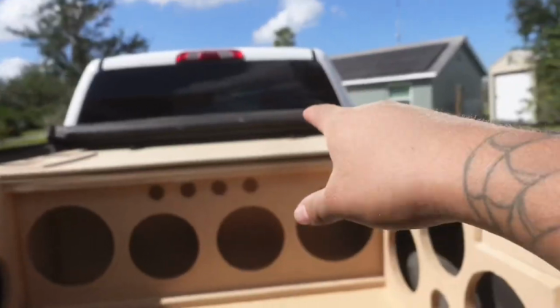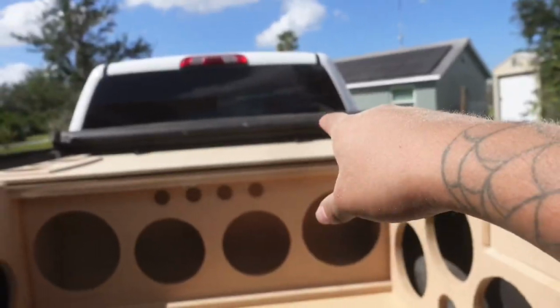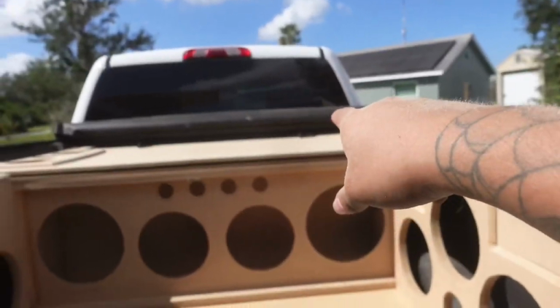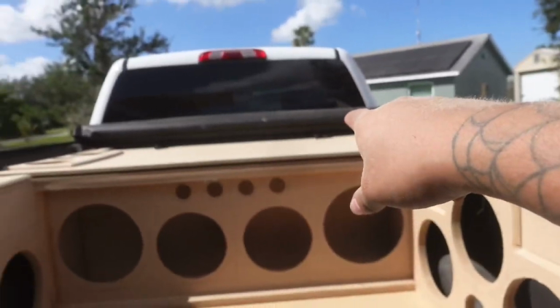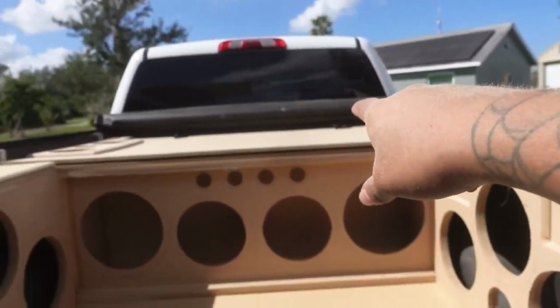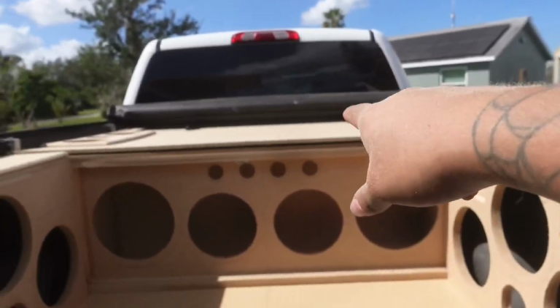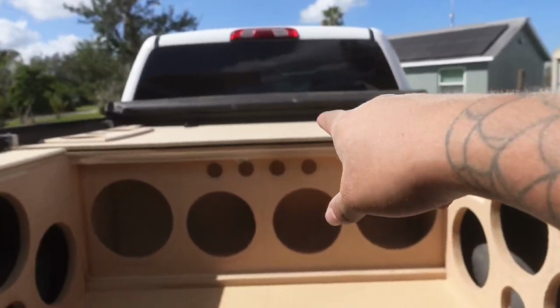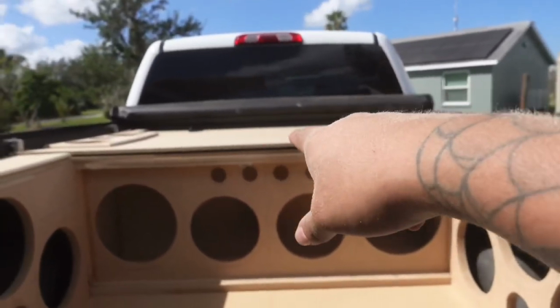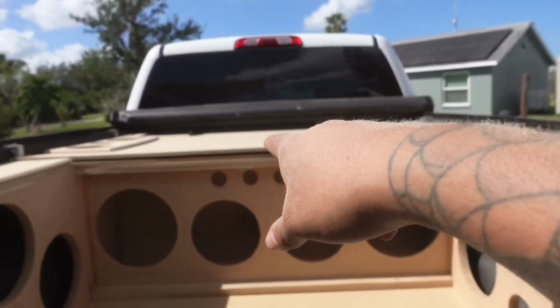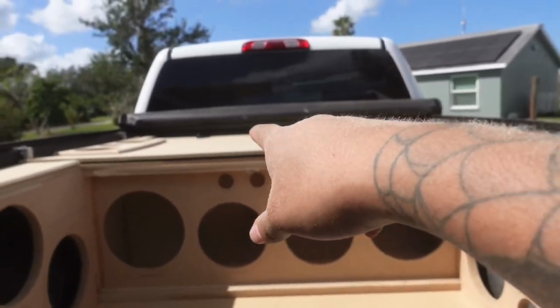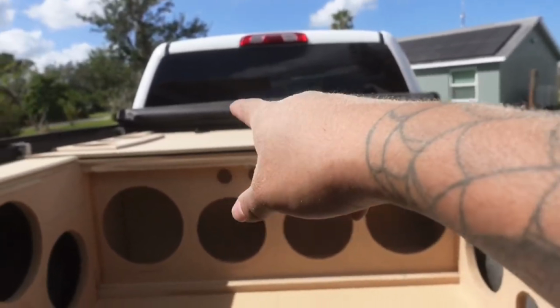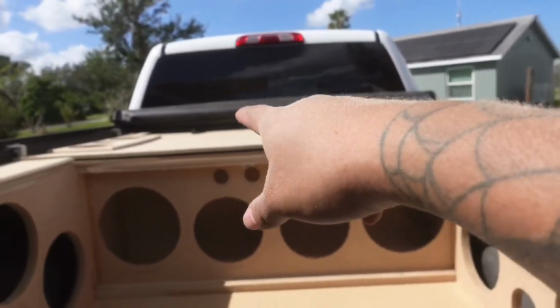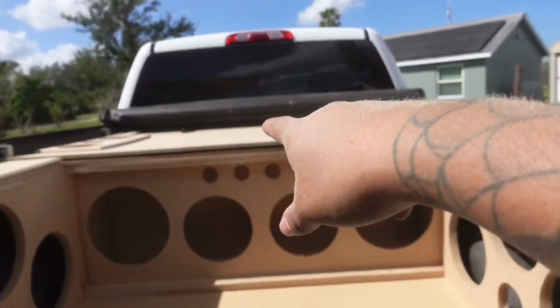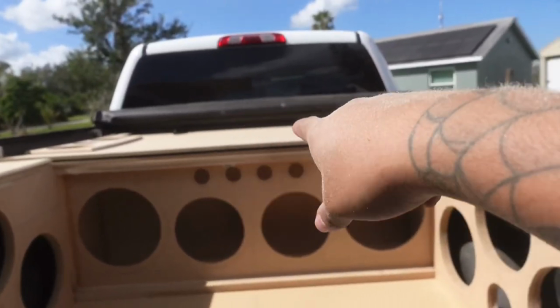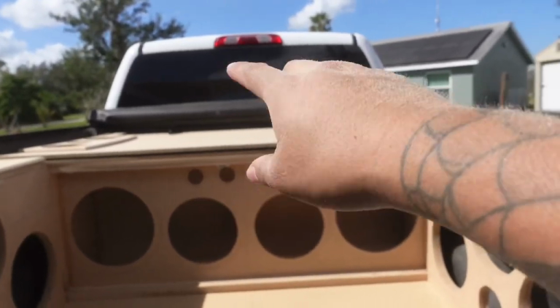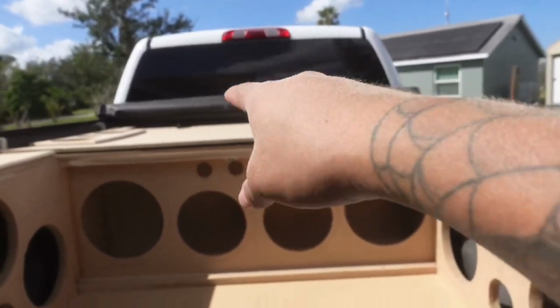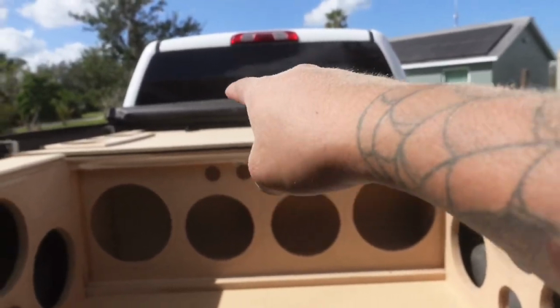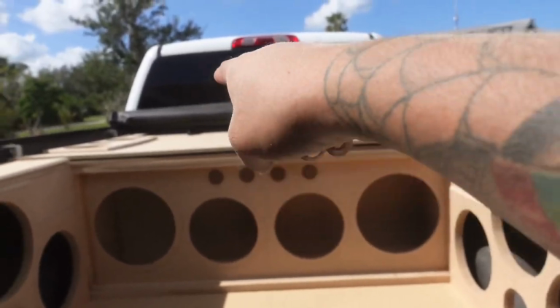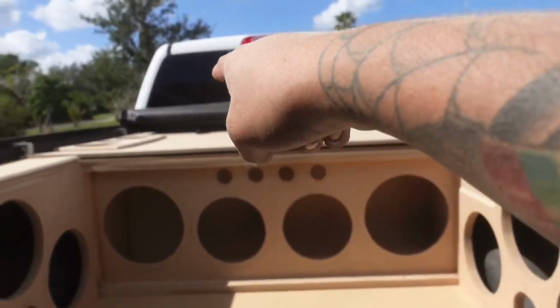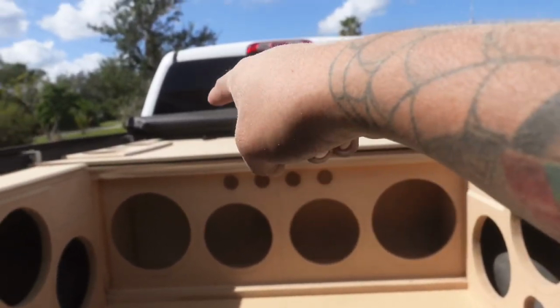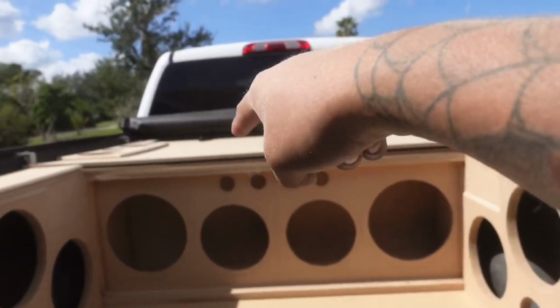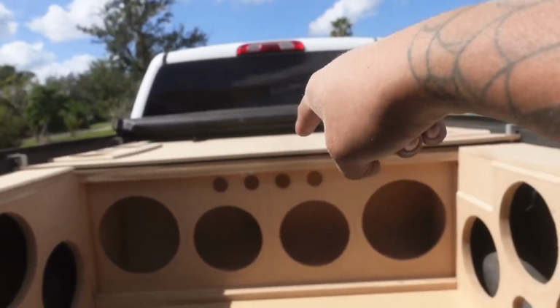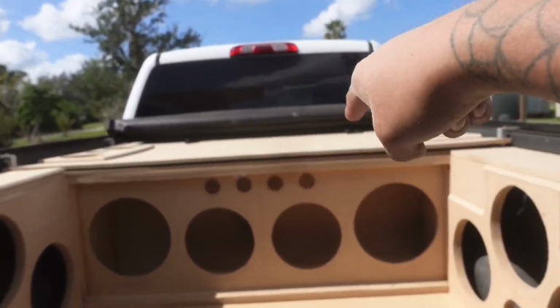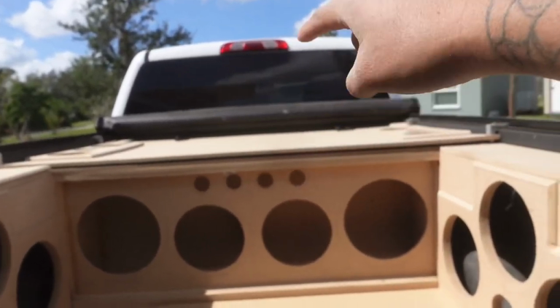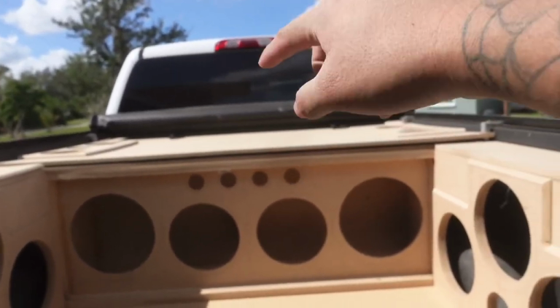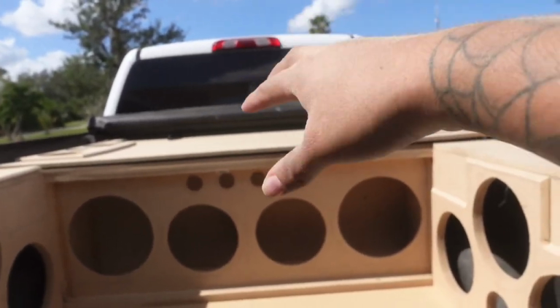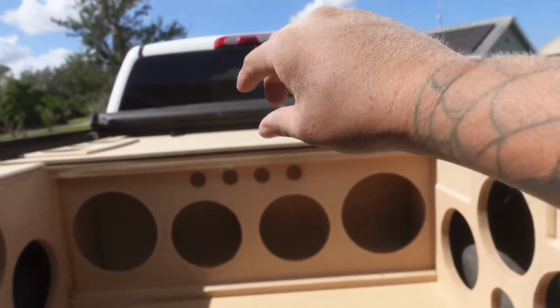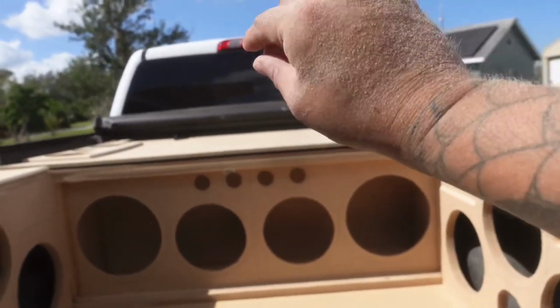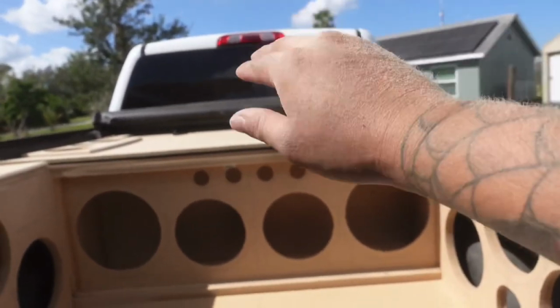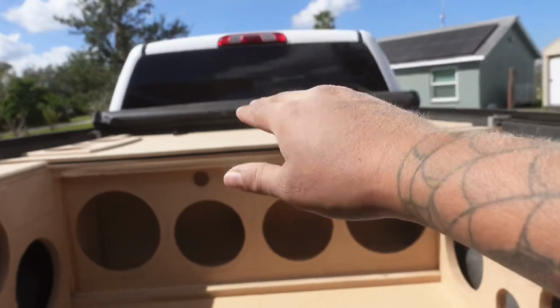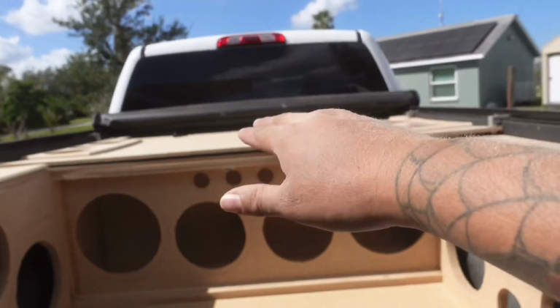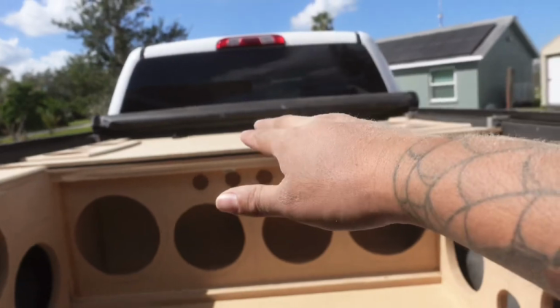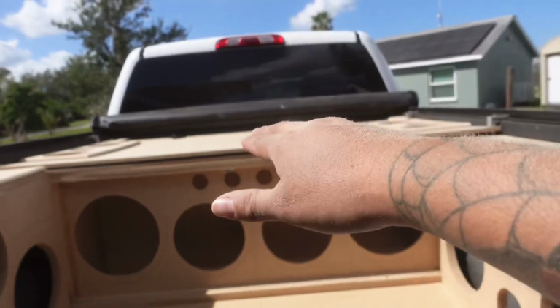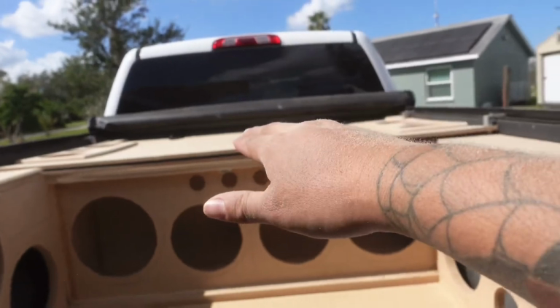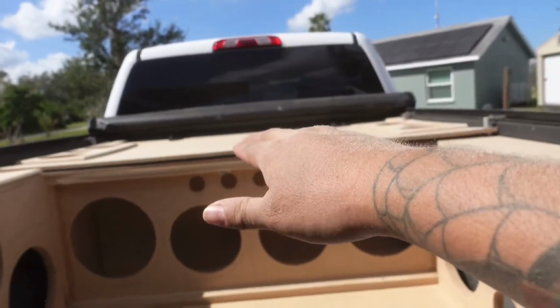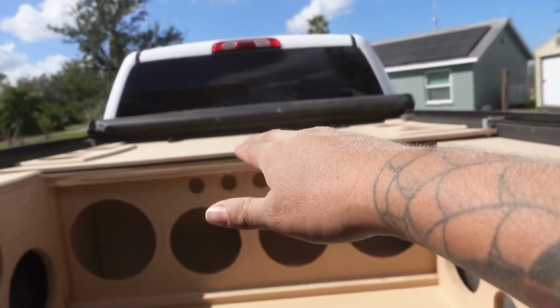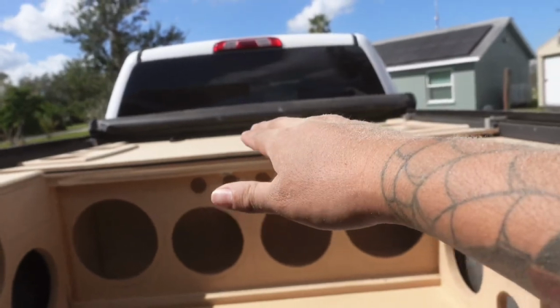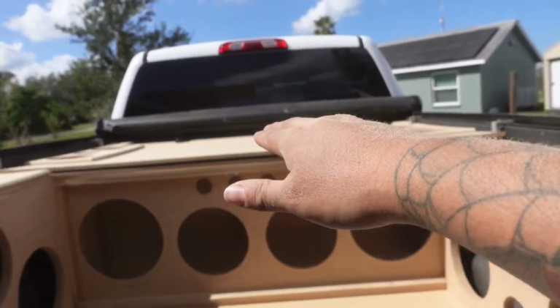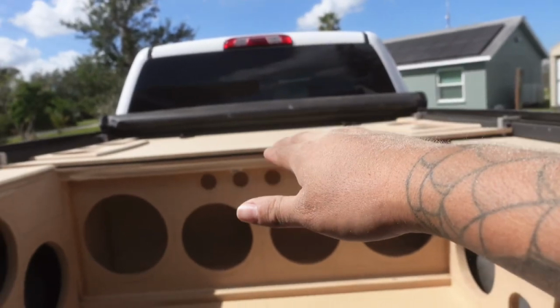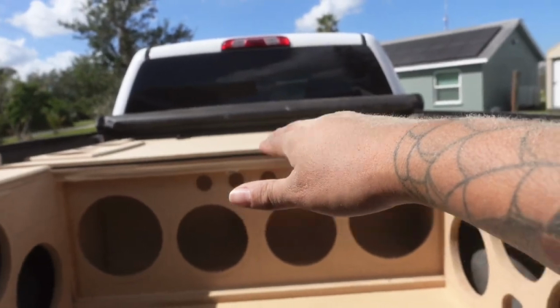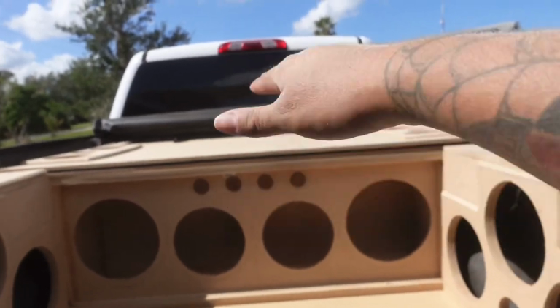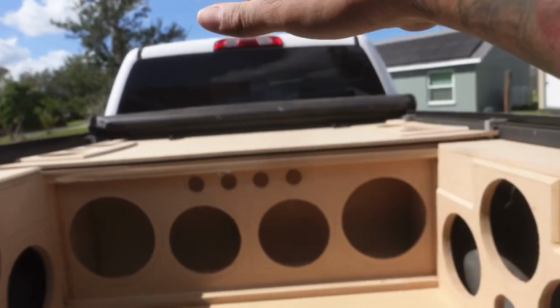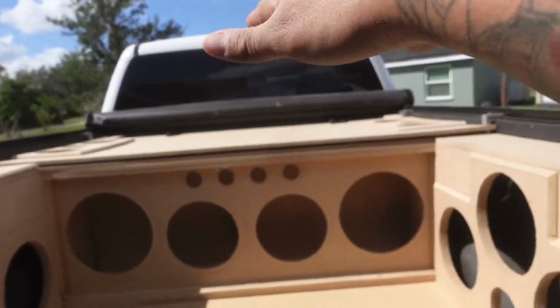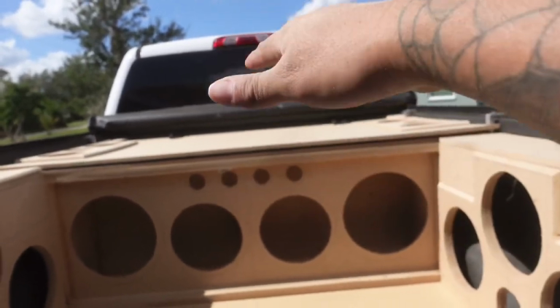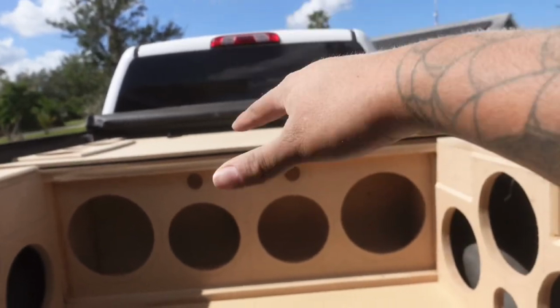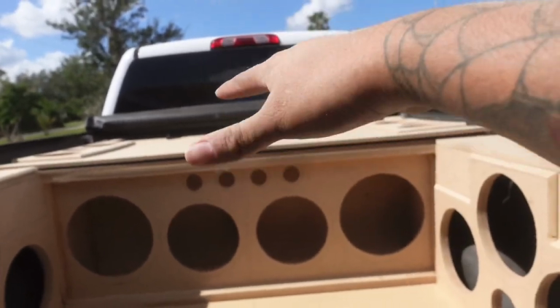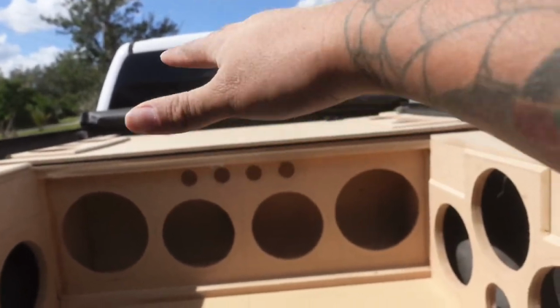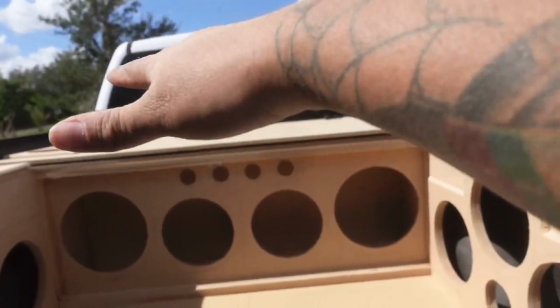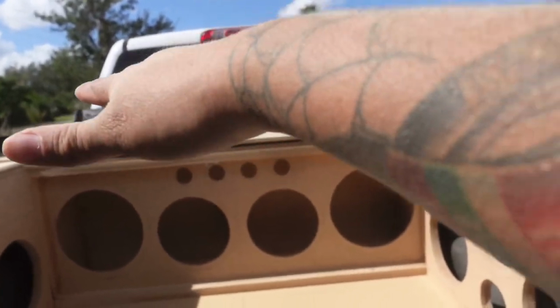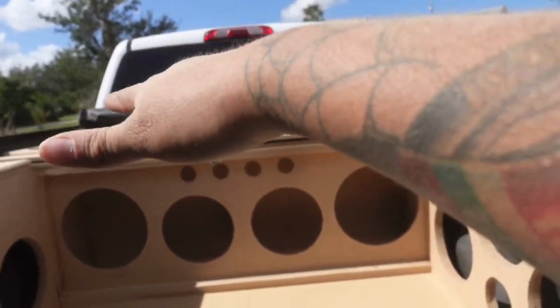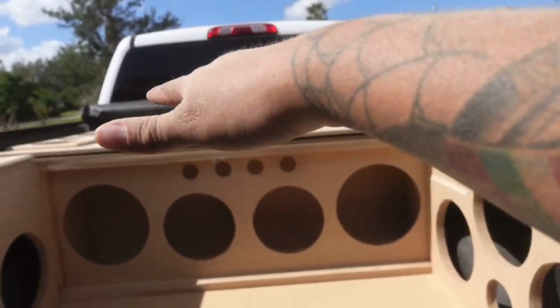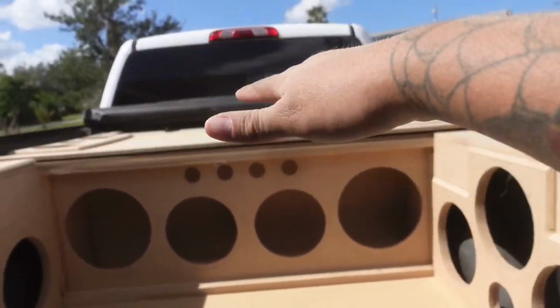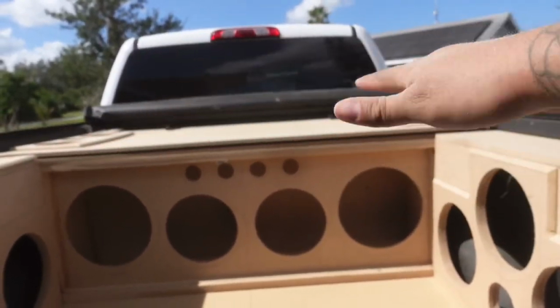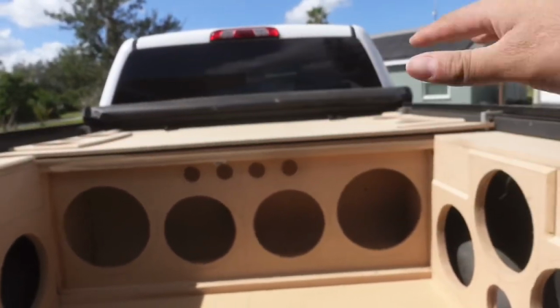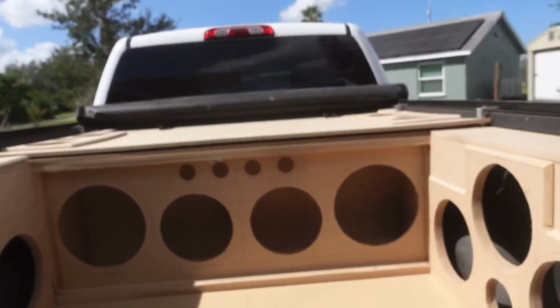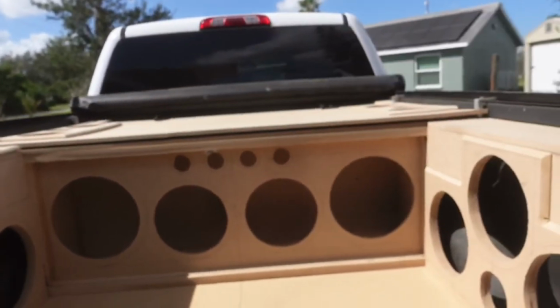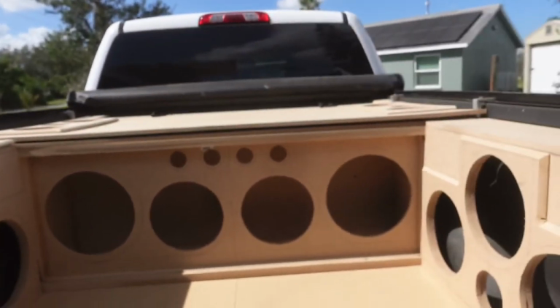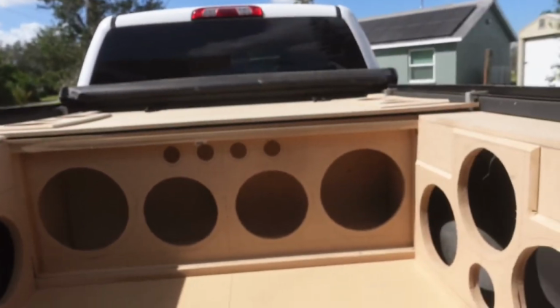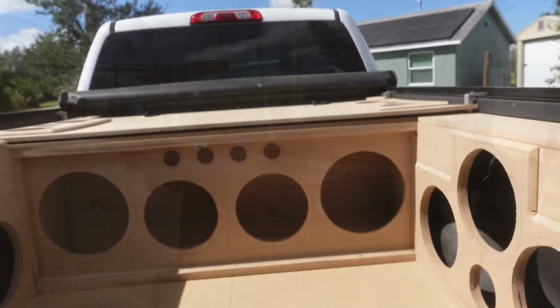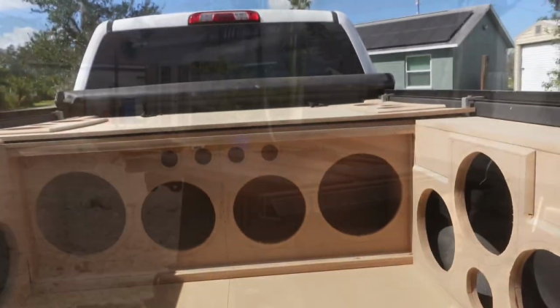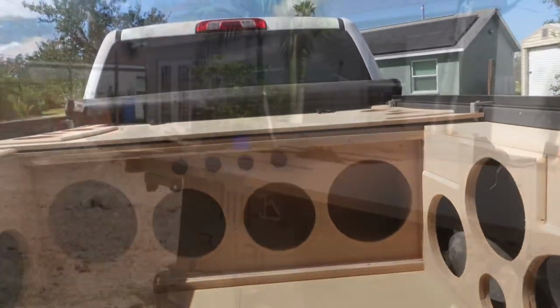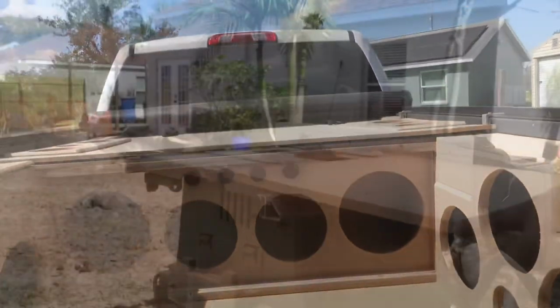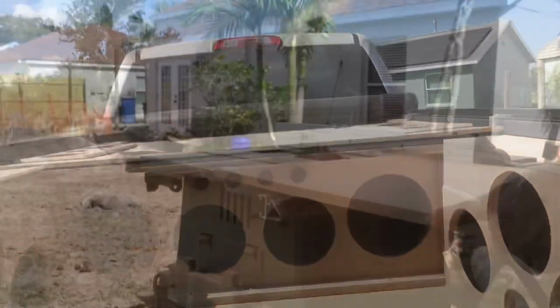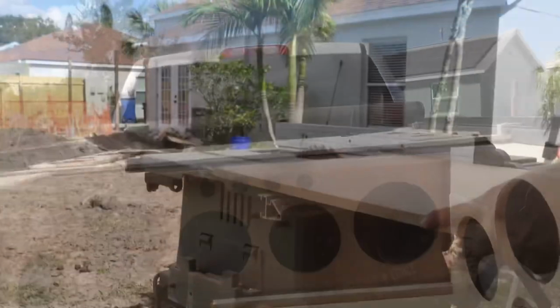So you see it's got a dip, but the lid of the box, once it's three quarters, it's going to raise it up and let it sit nice and level. You know what I'm saying?